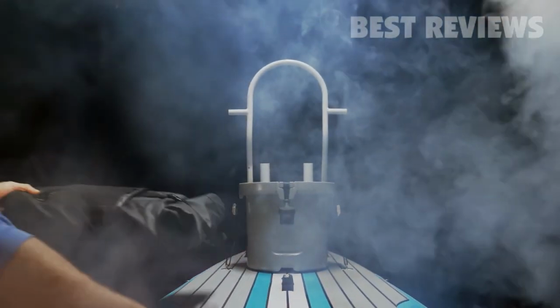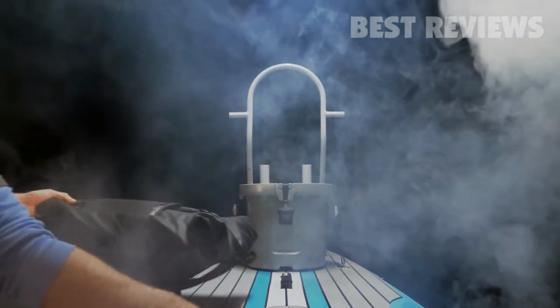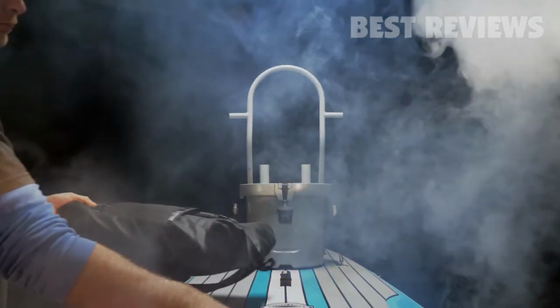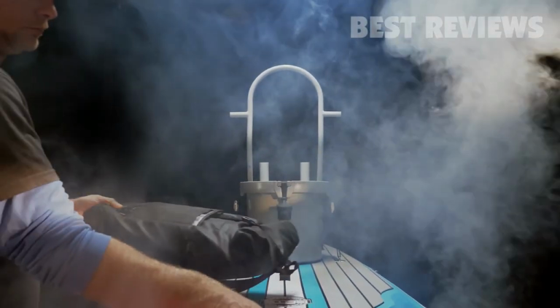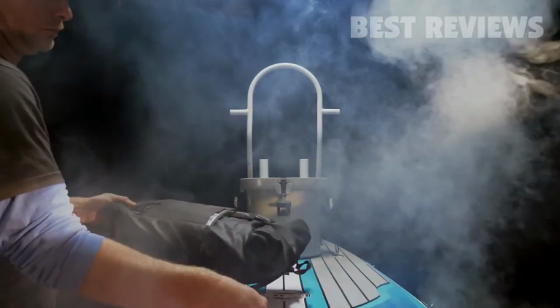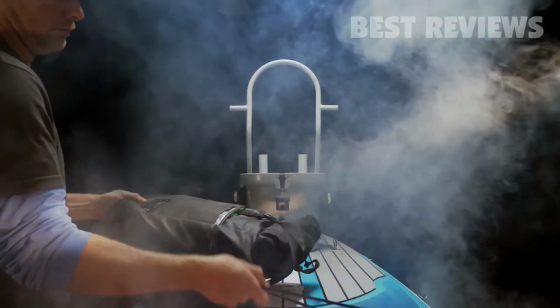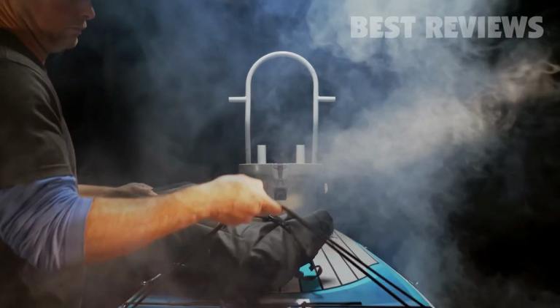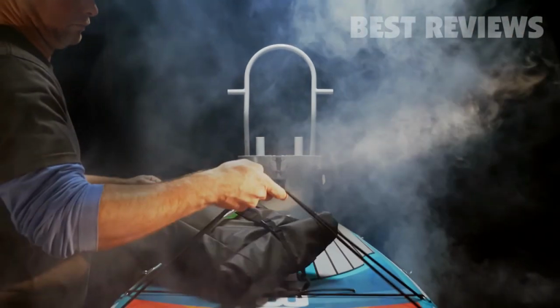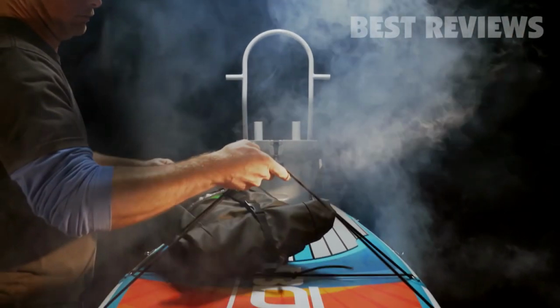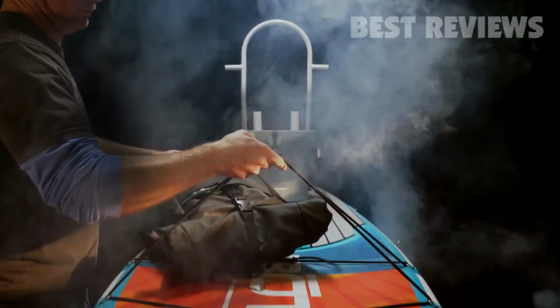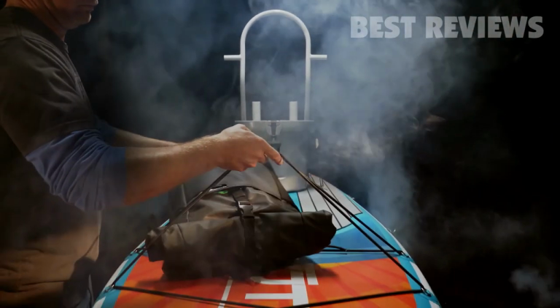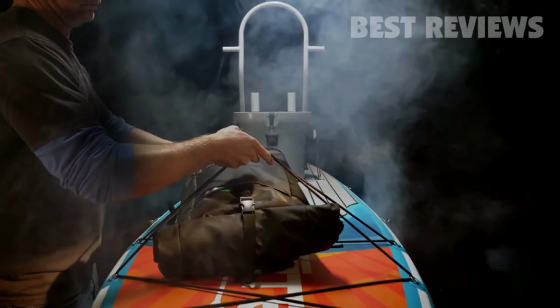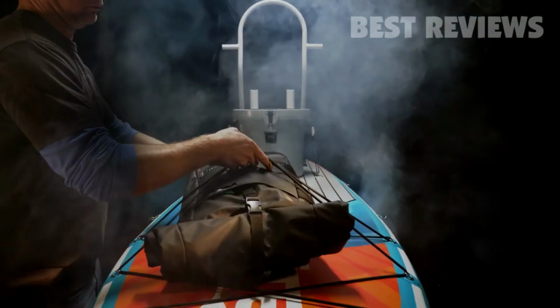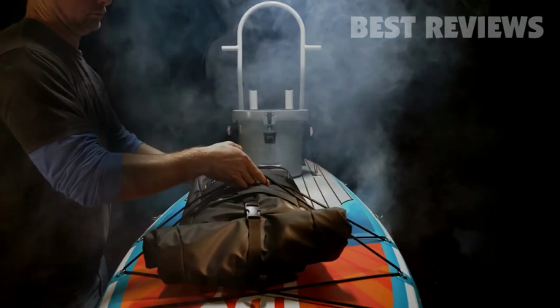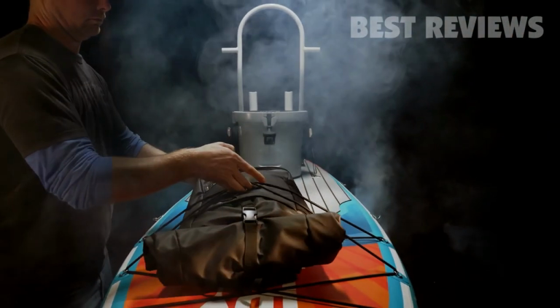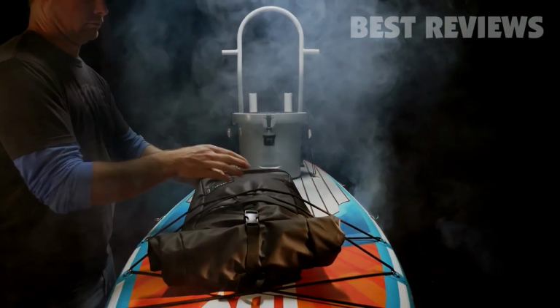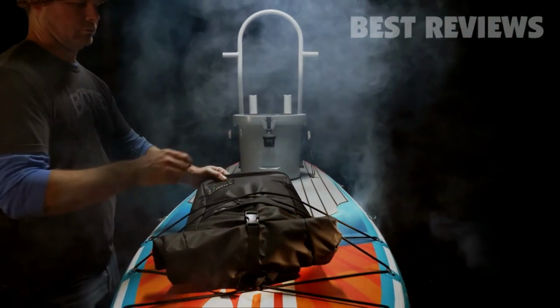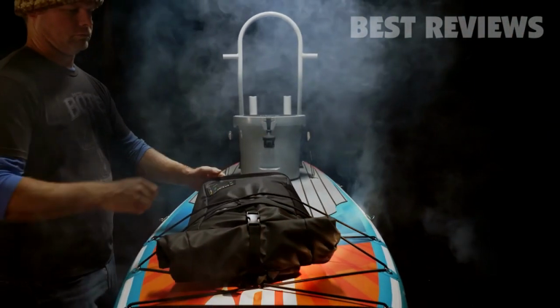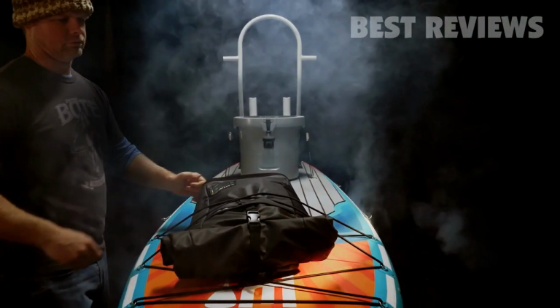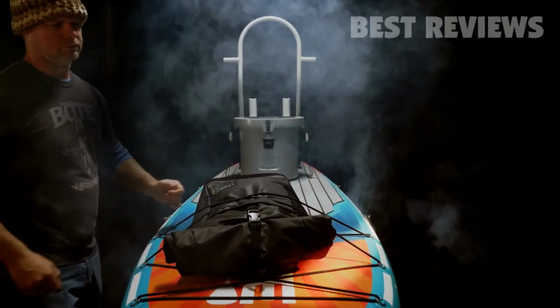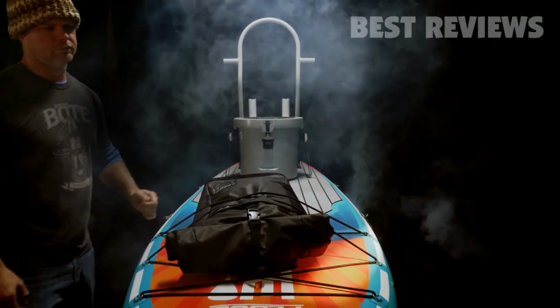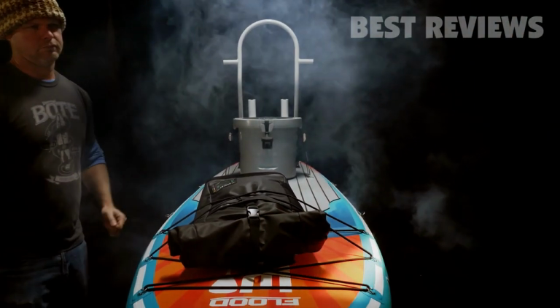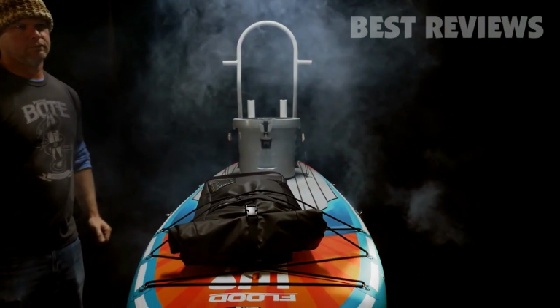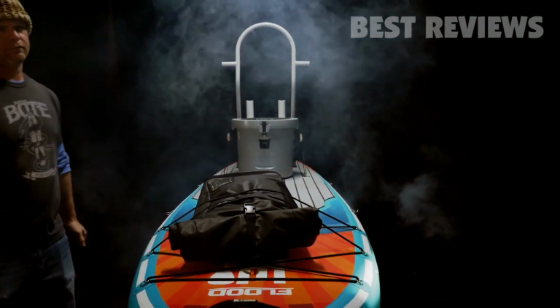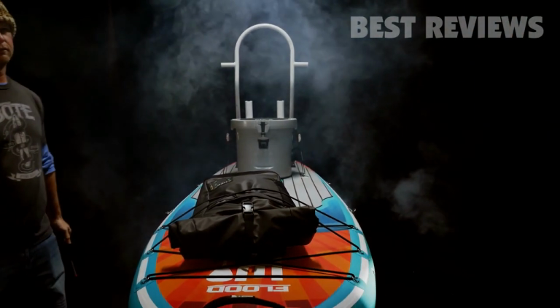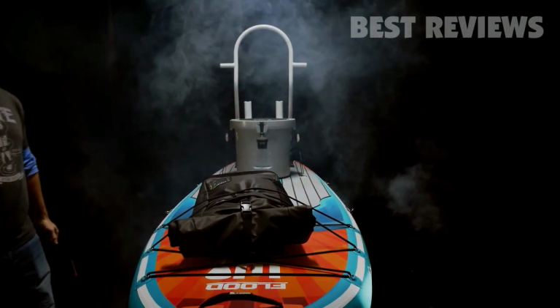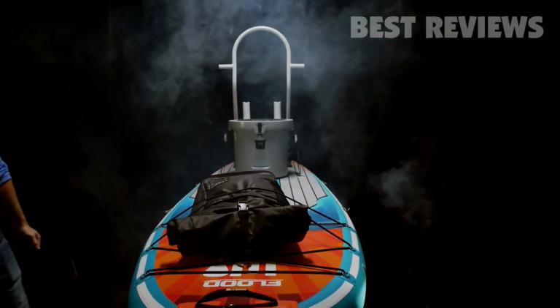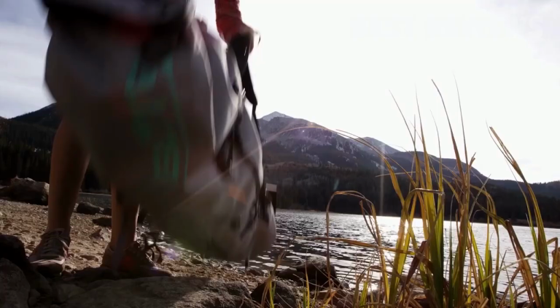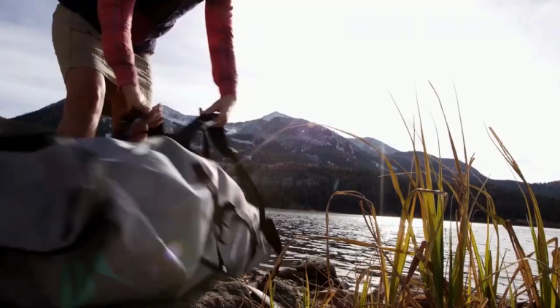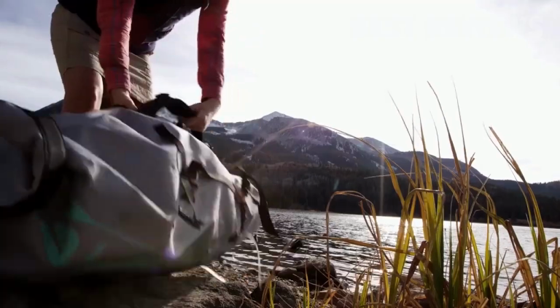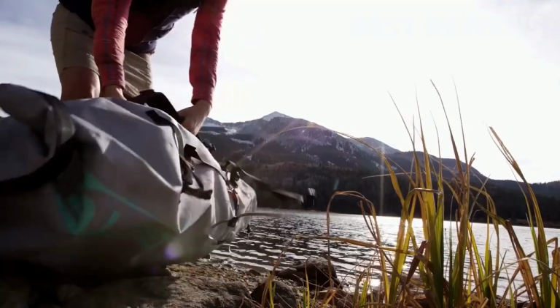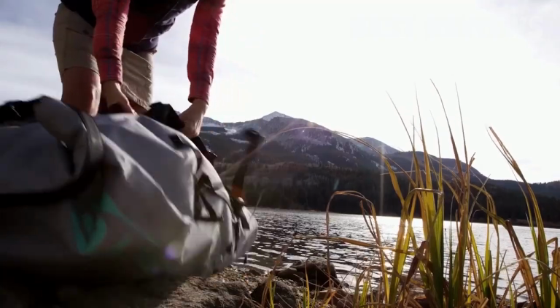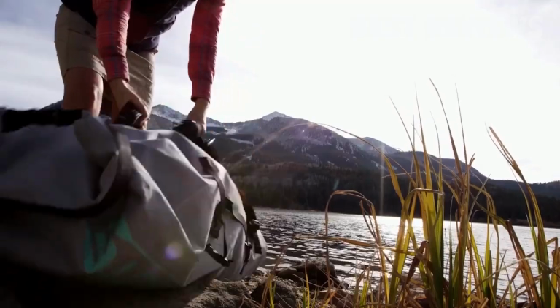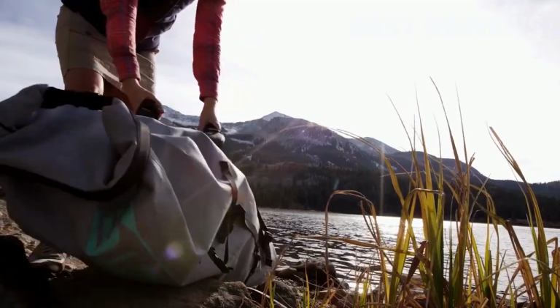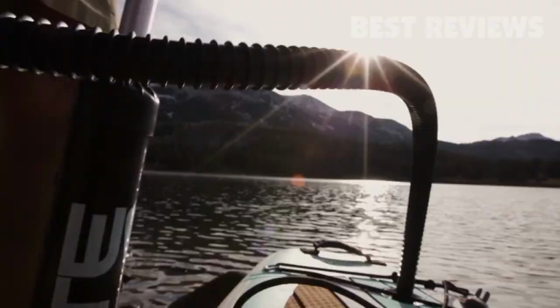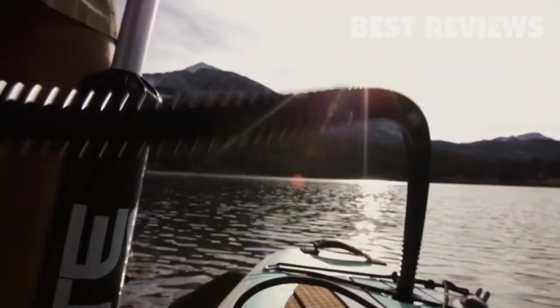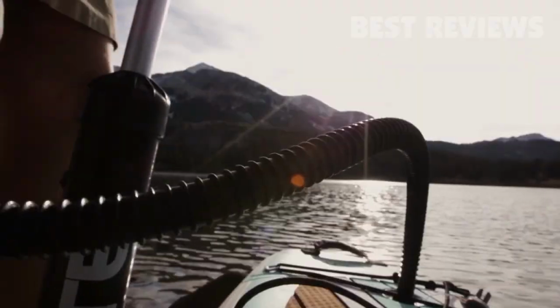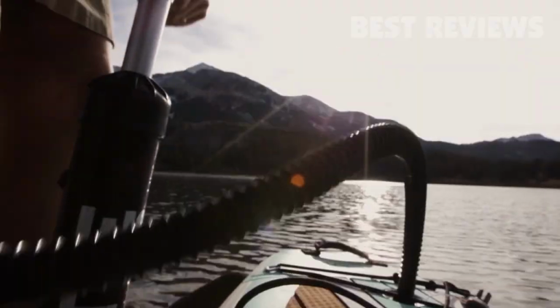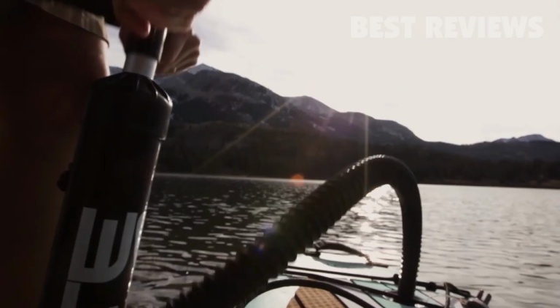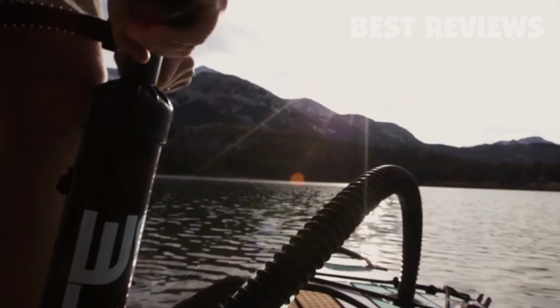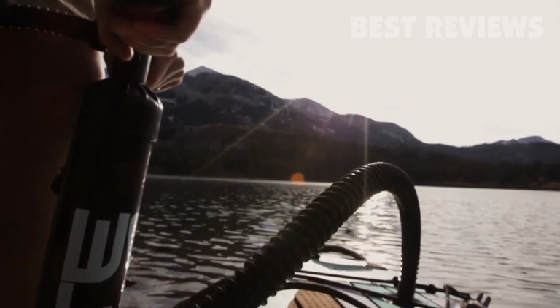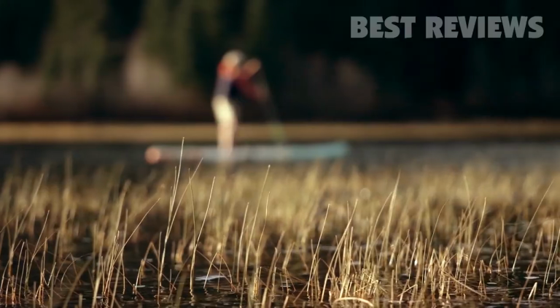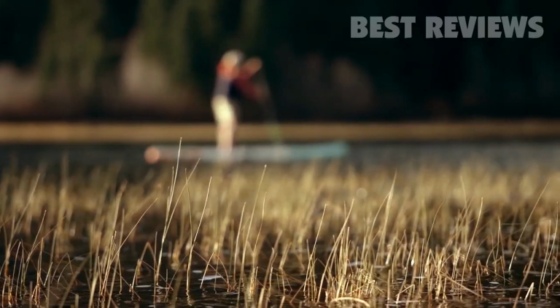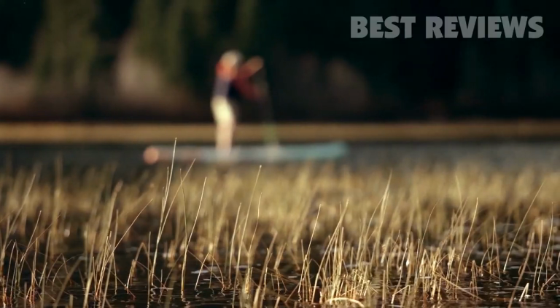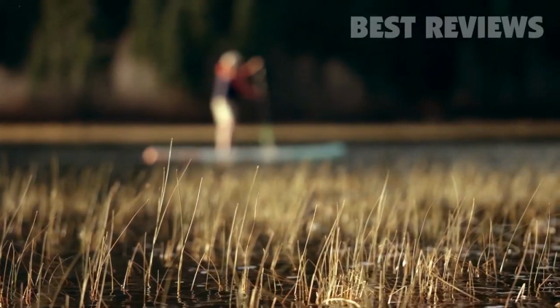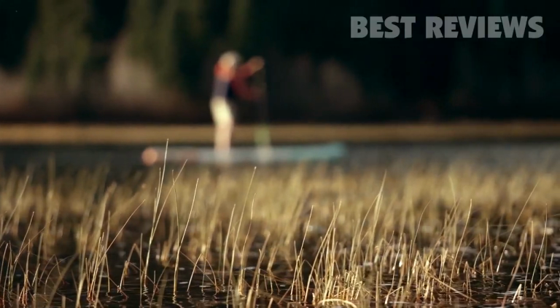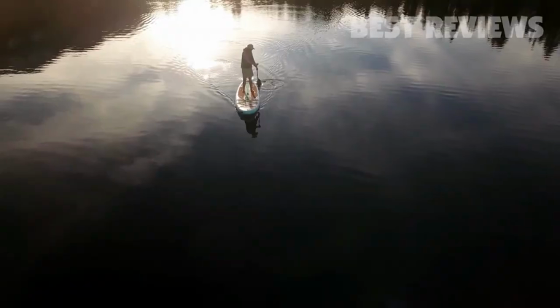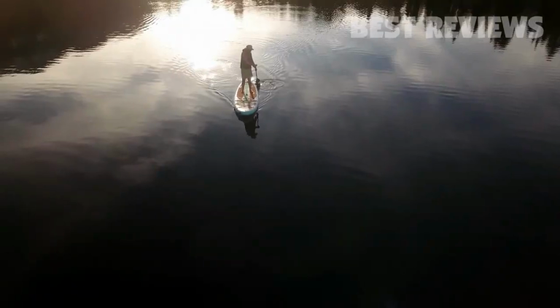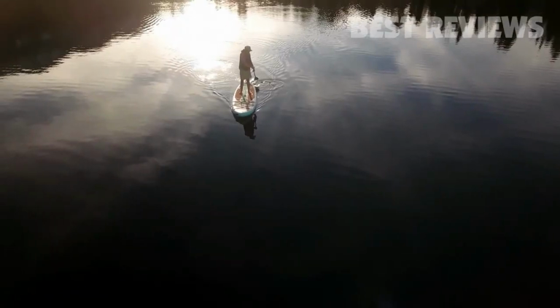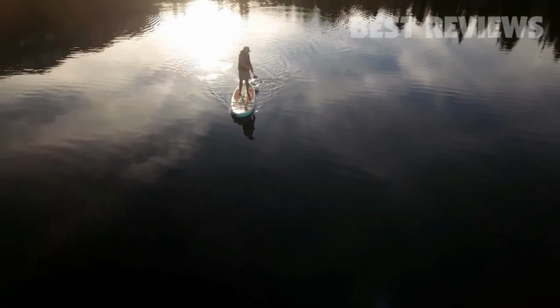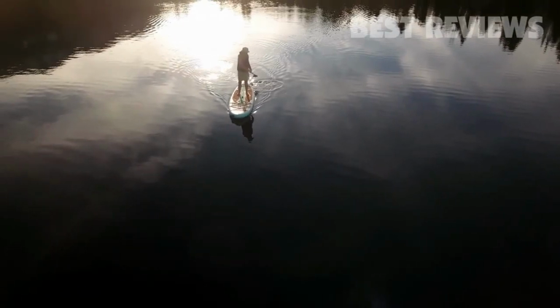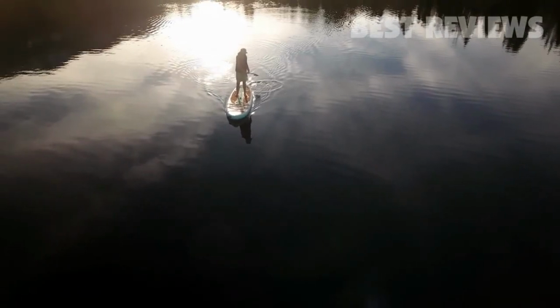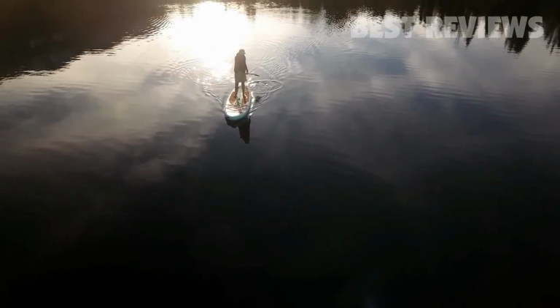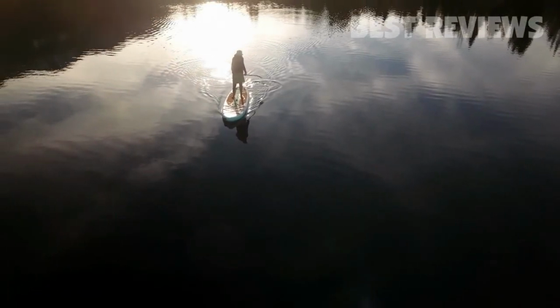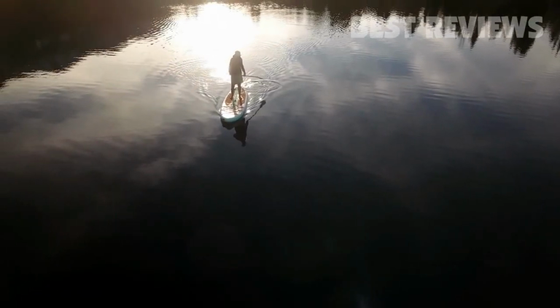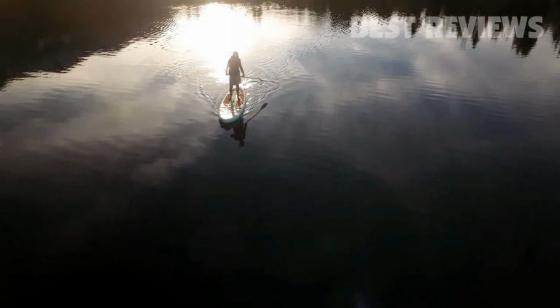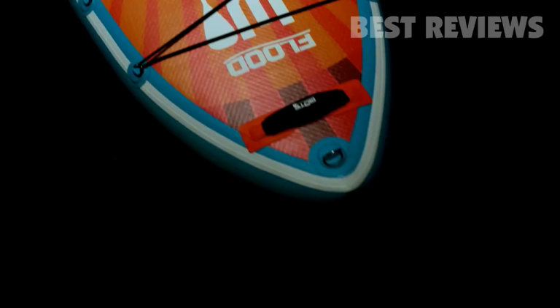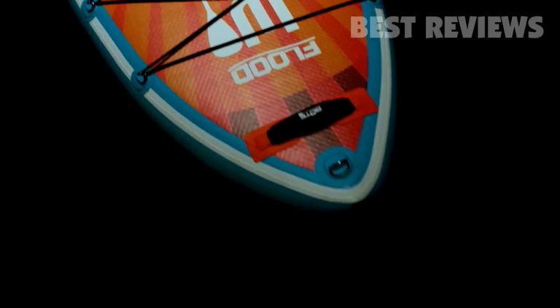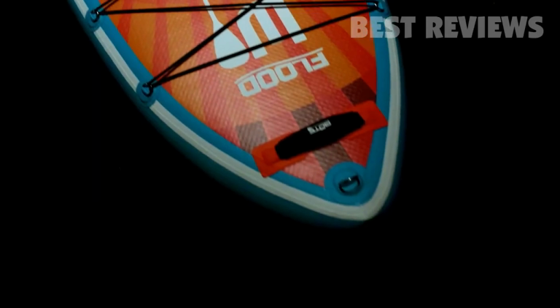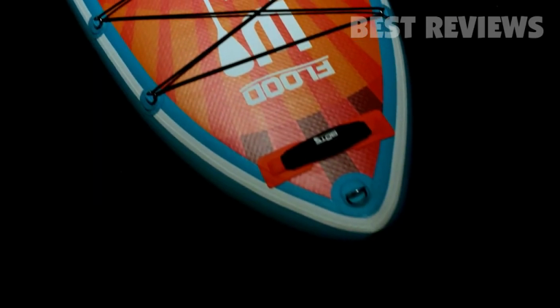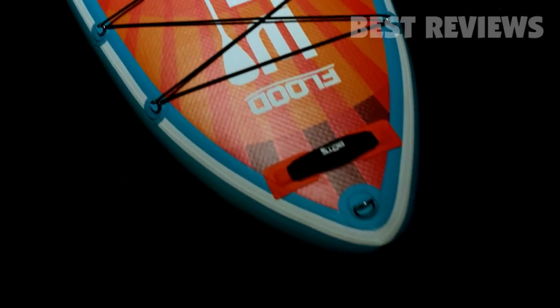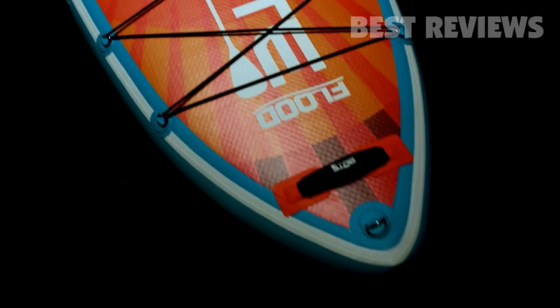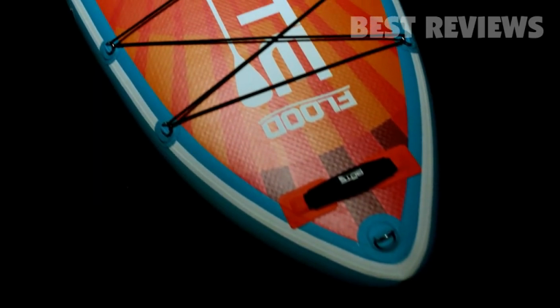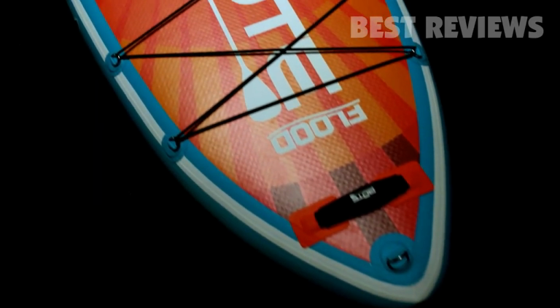One size fits all with the super stable, ultra-portable, virtually indestructible Flood Arrow.